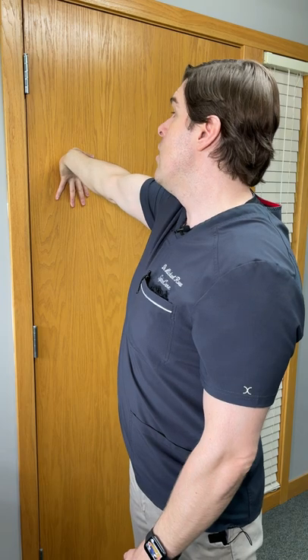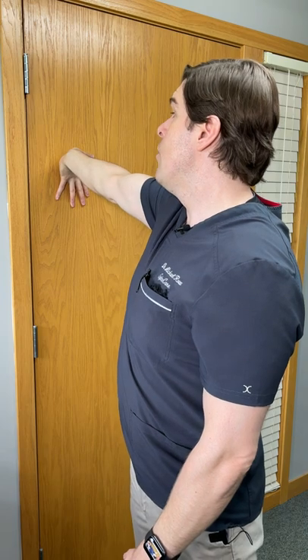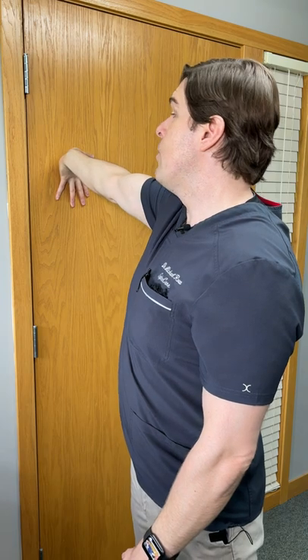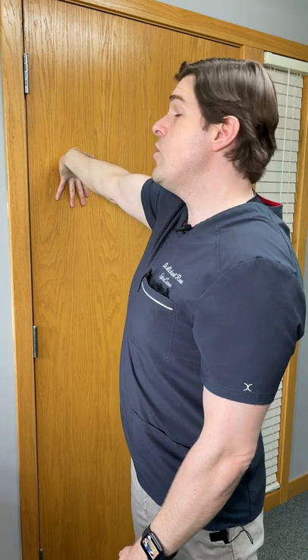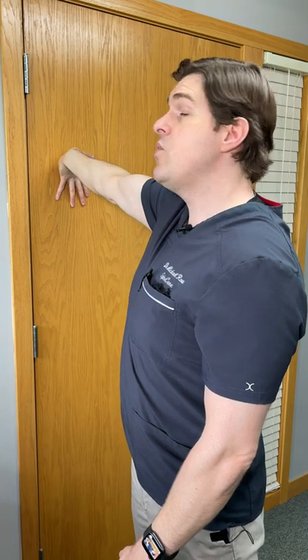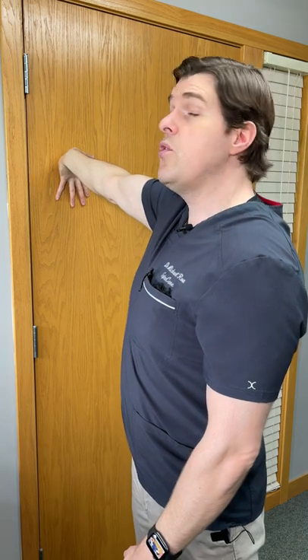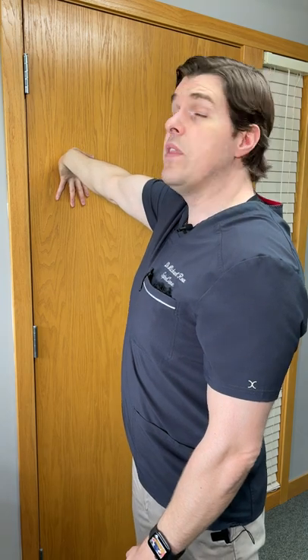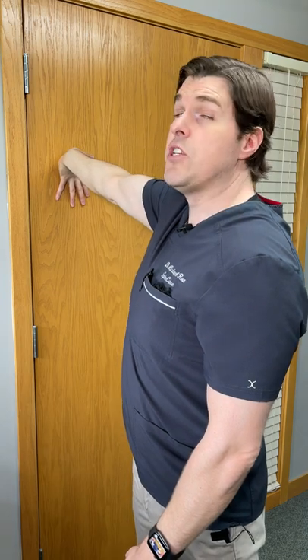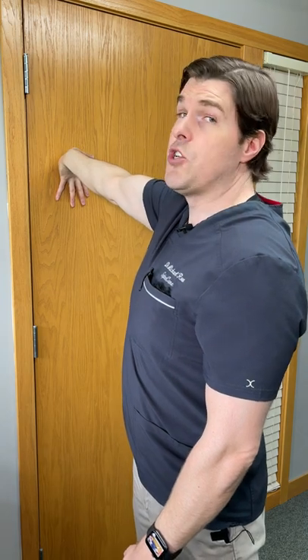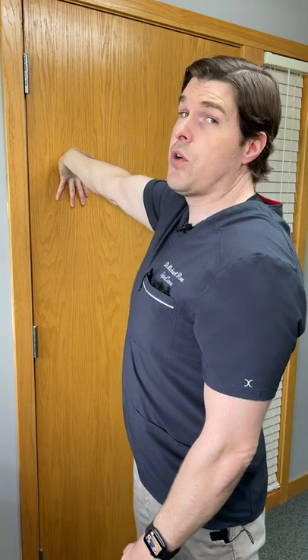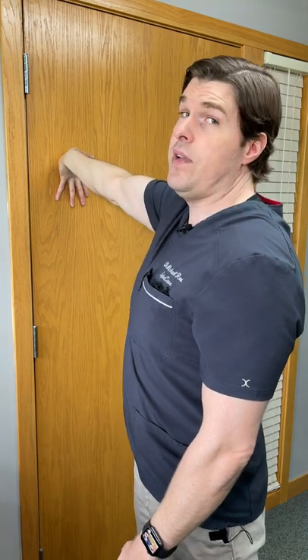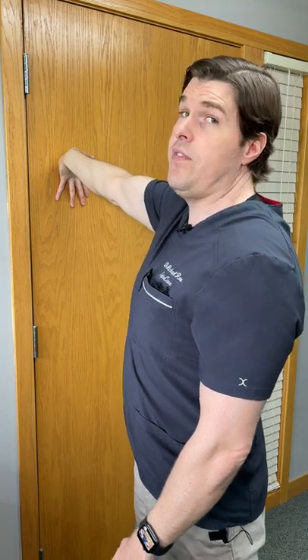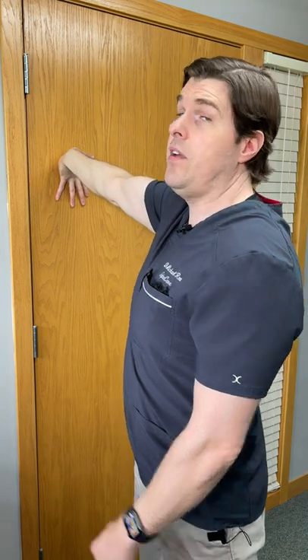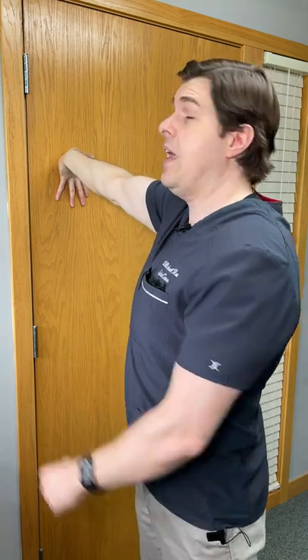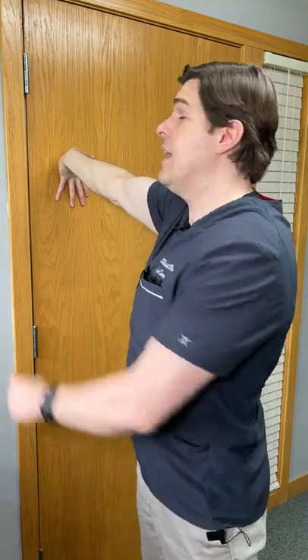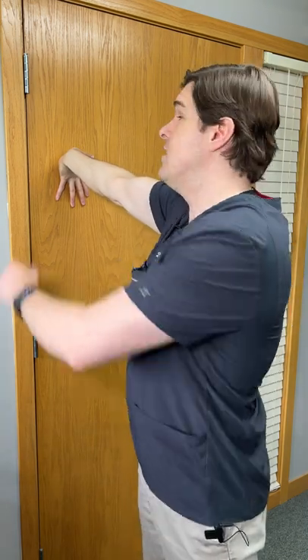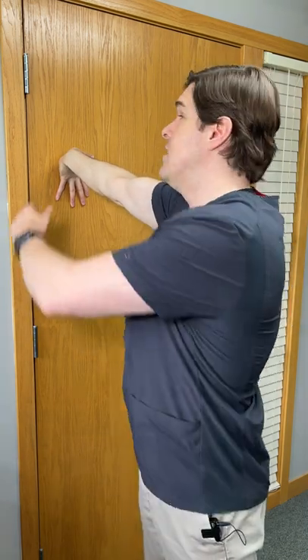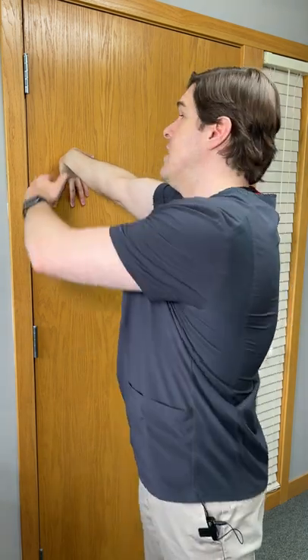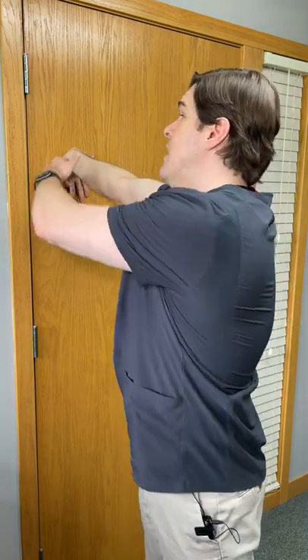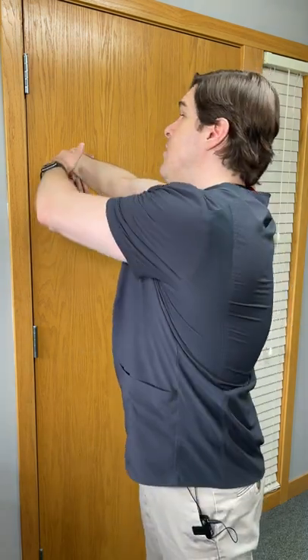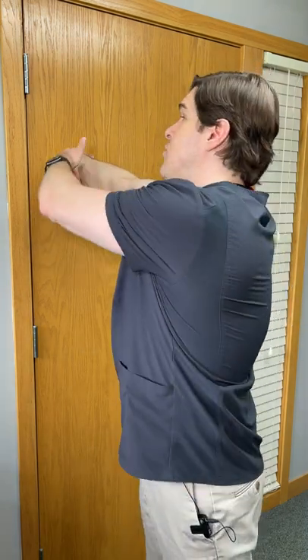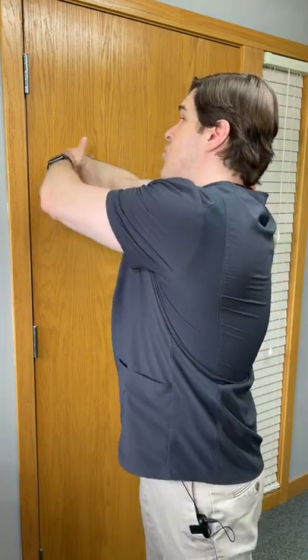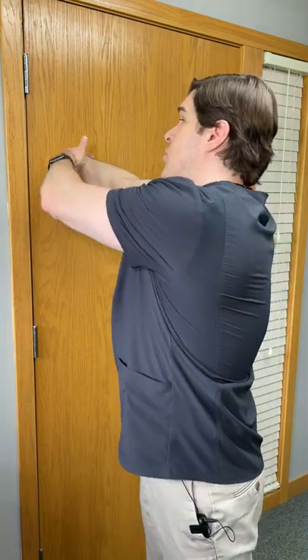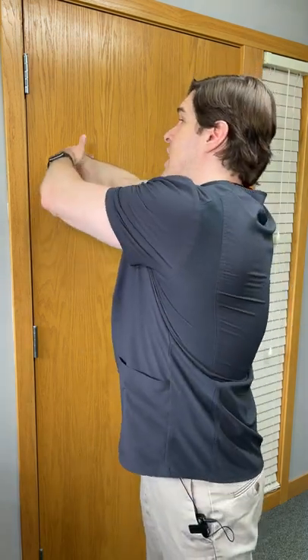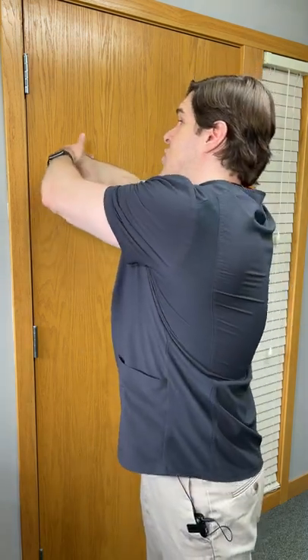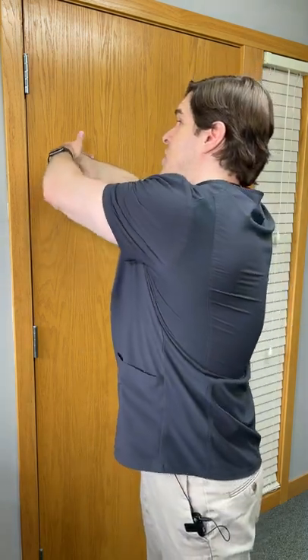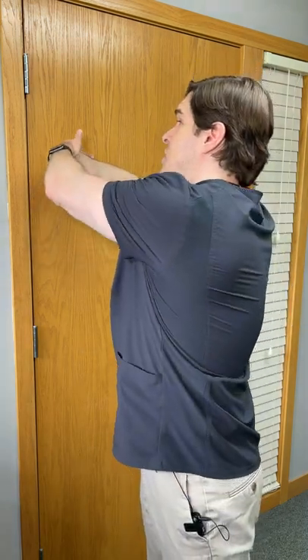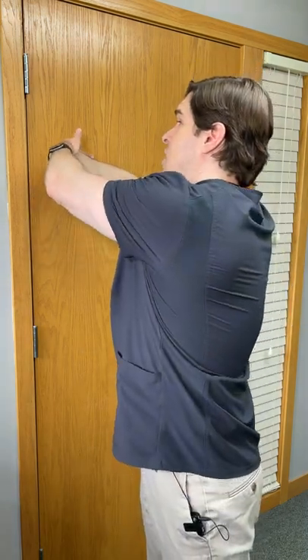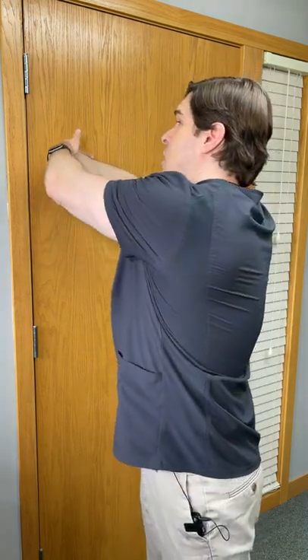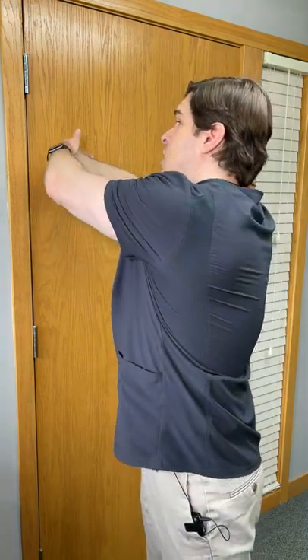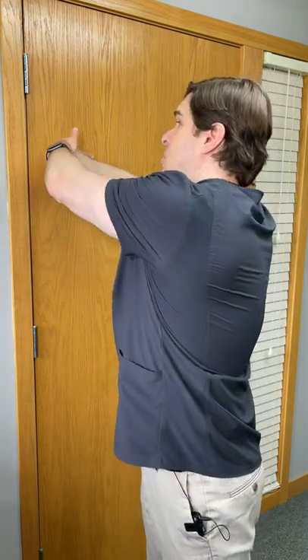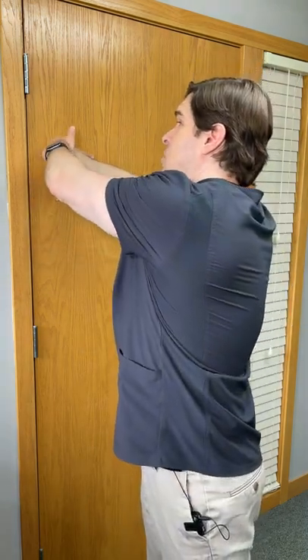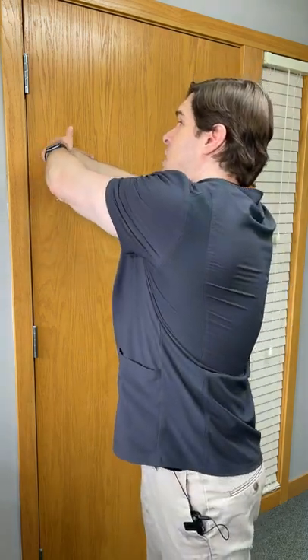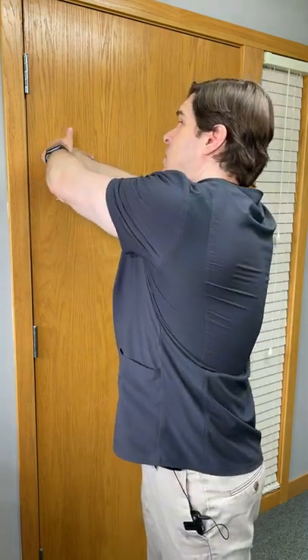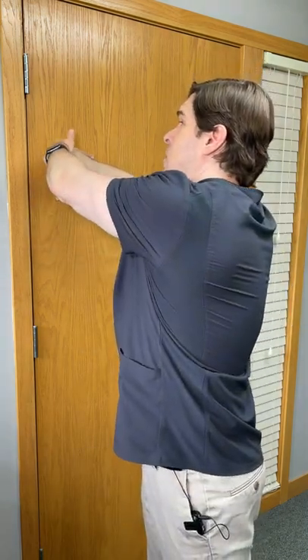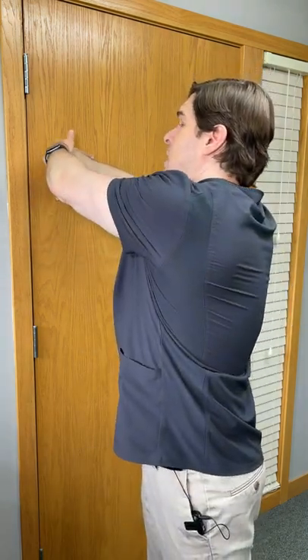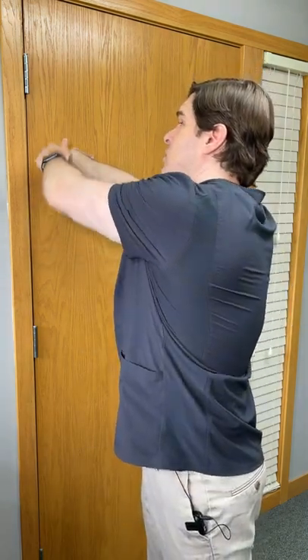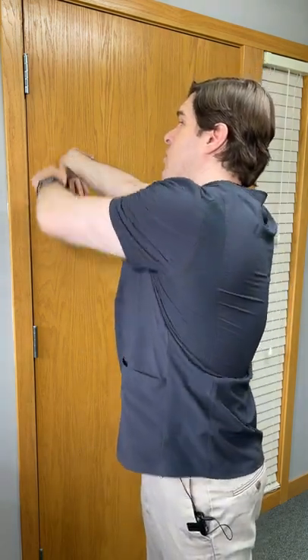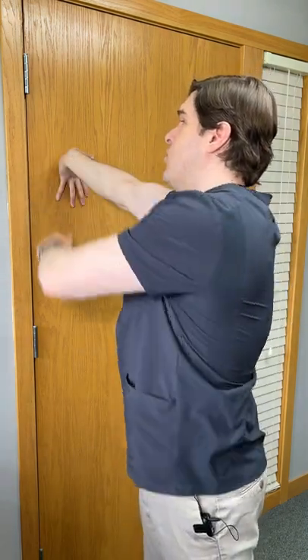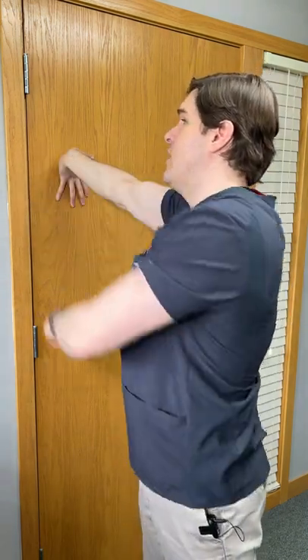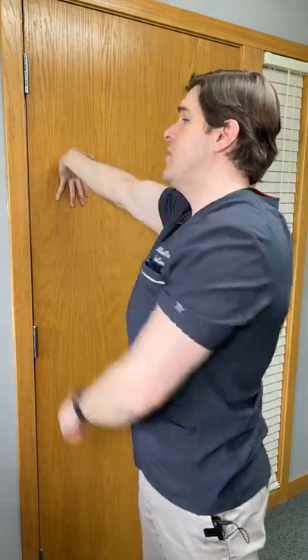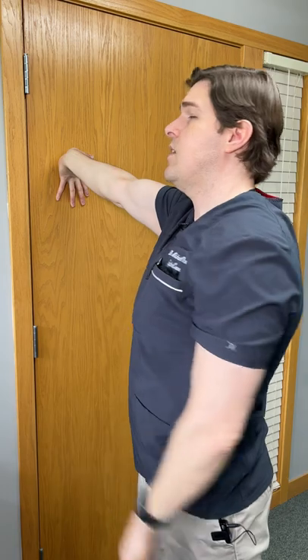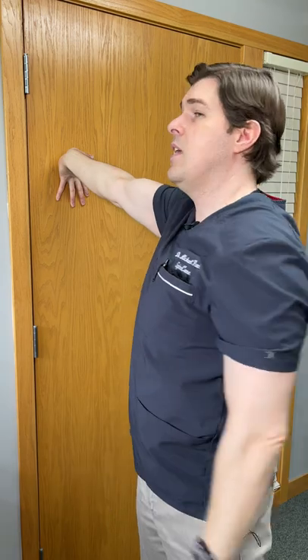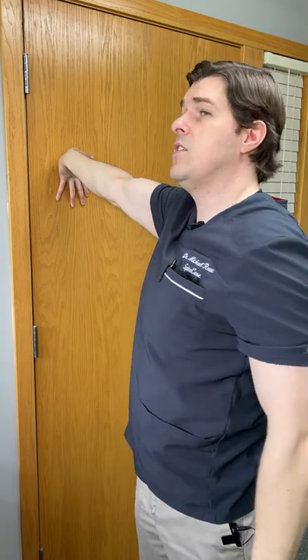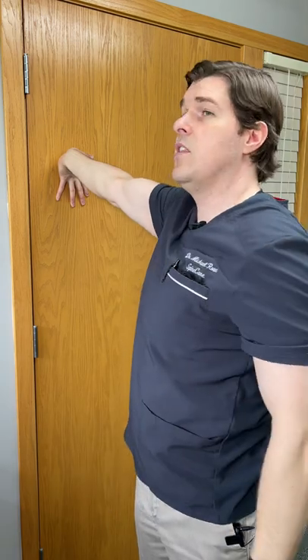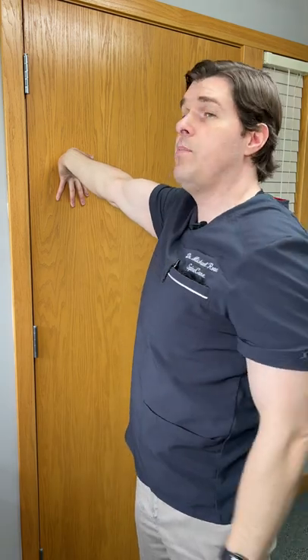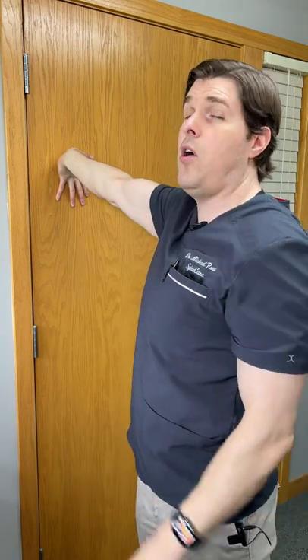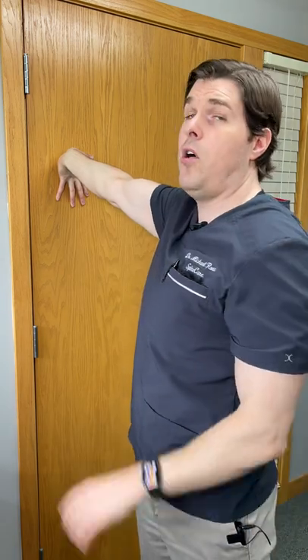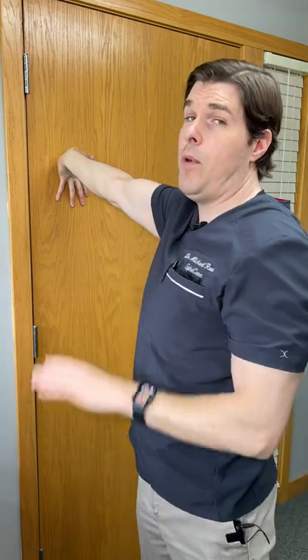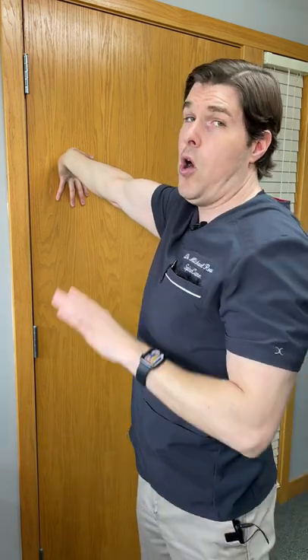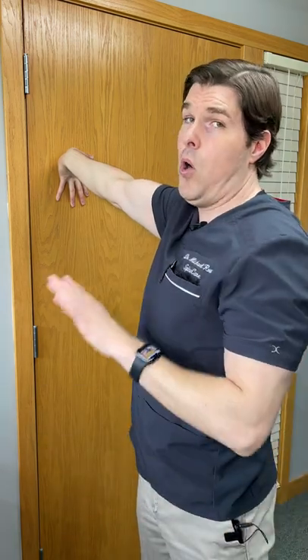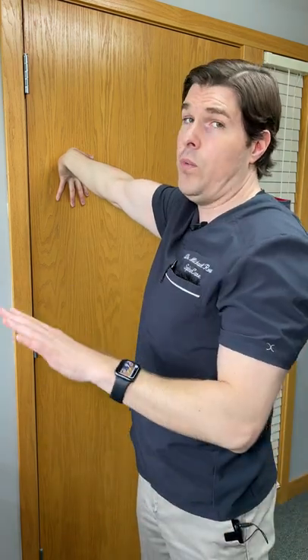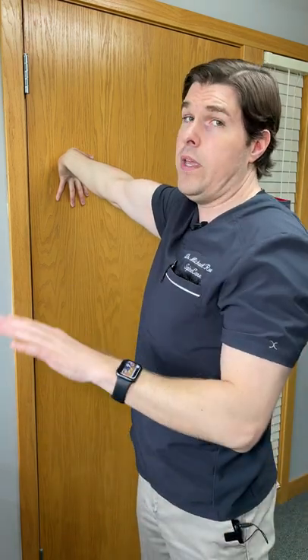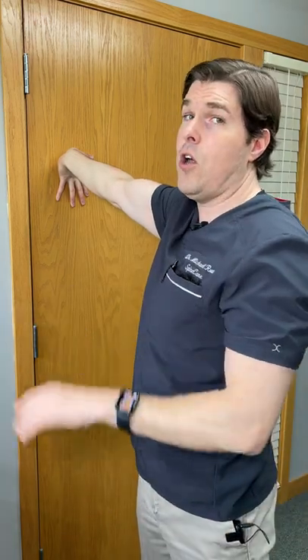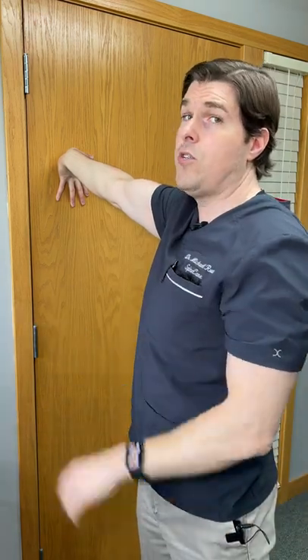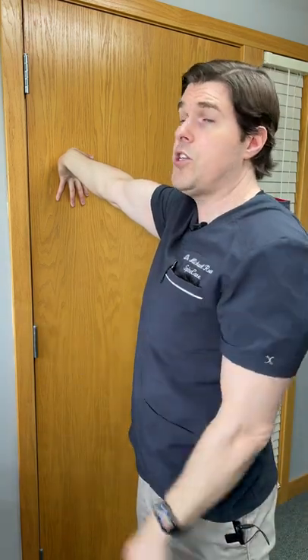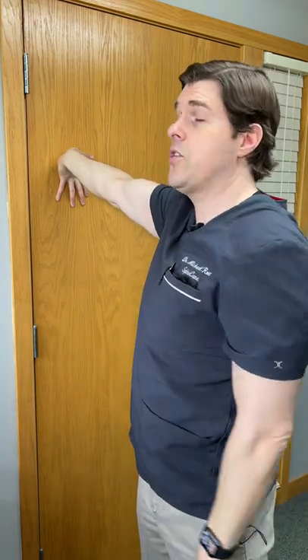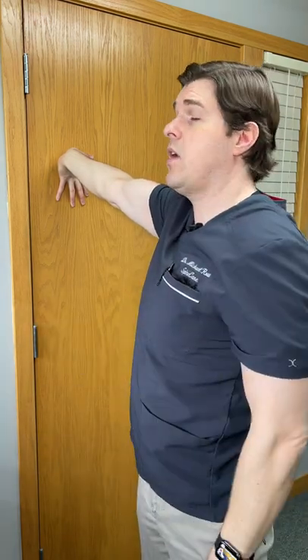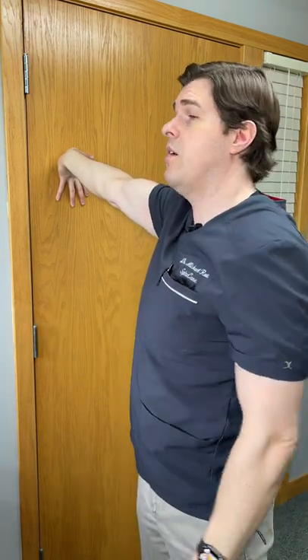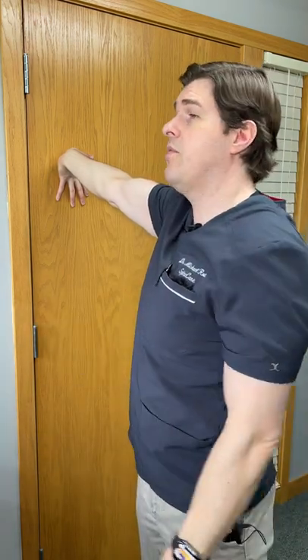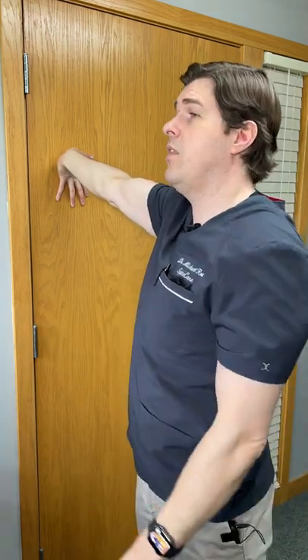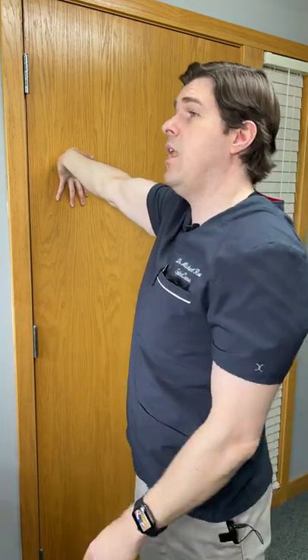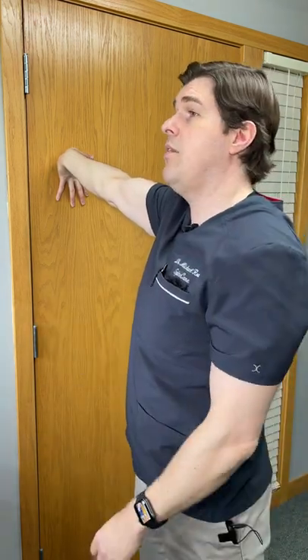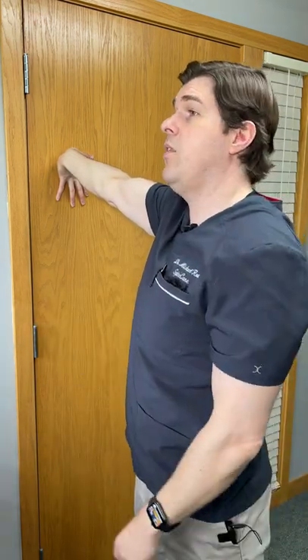When you do this, you're going to feel a deep stretch into the carpal tunnel, into the wrist, into the palm. Only go to your comfort level.